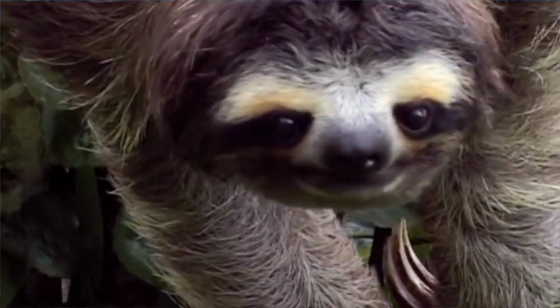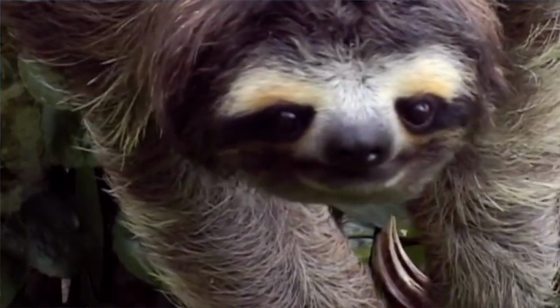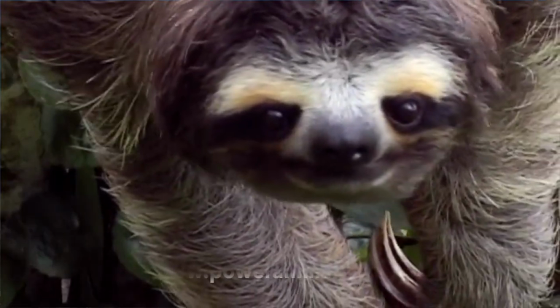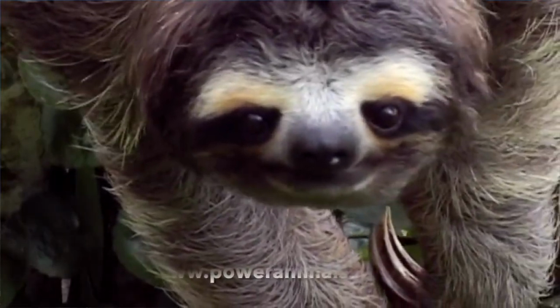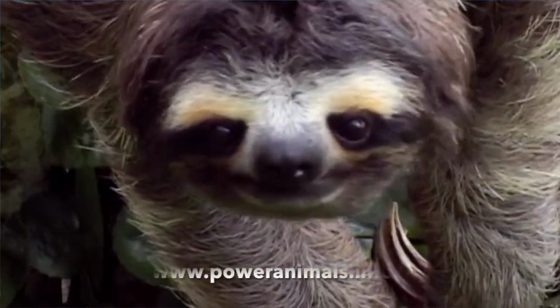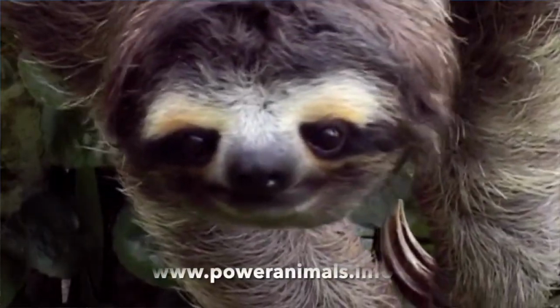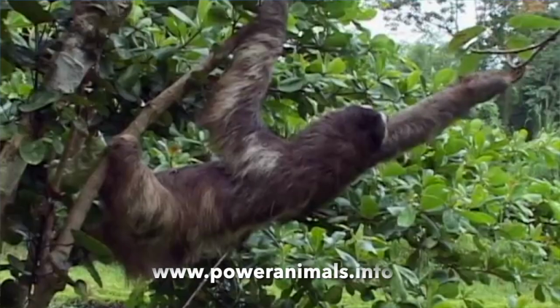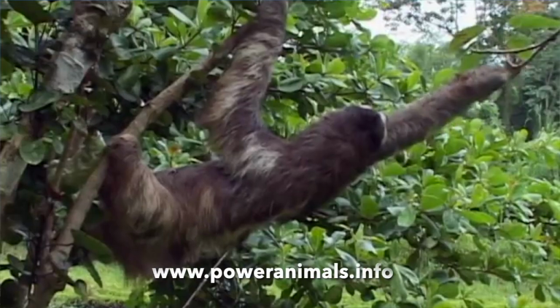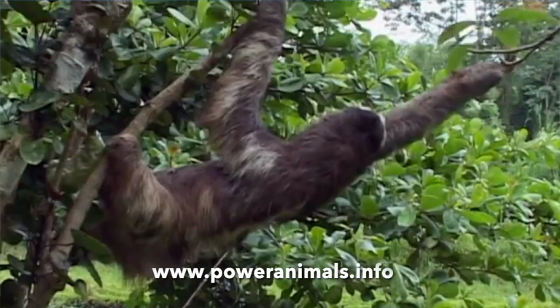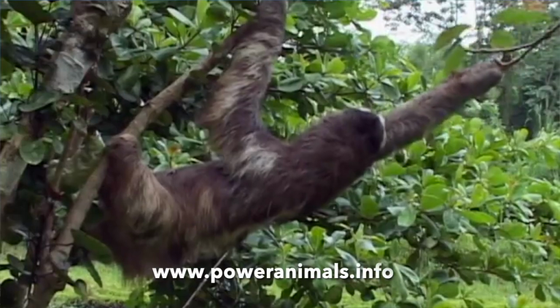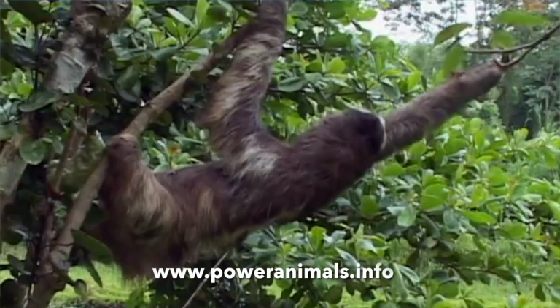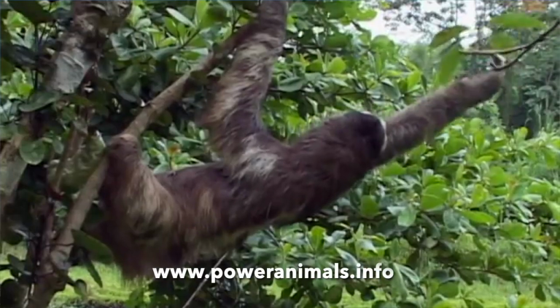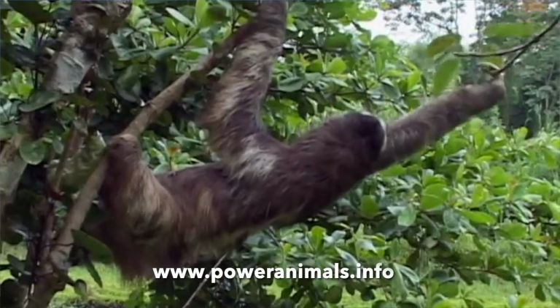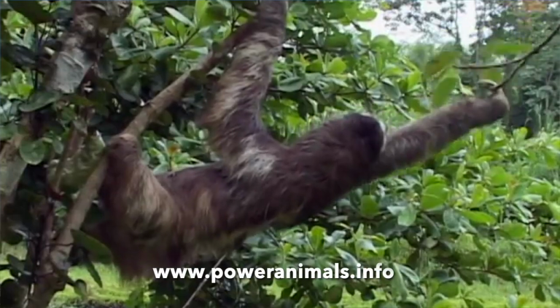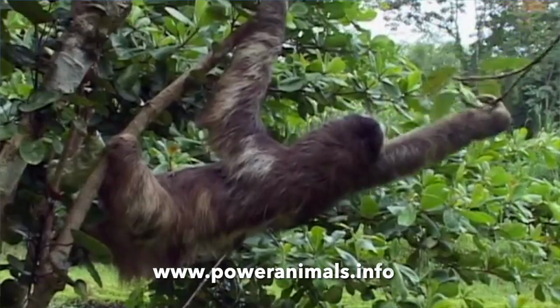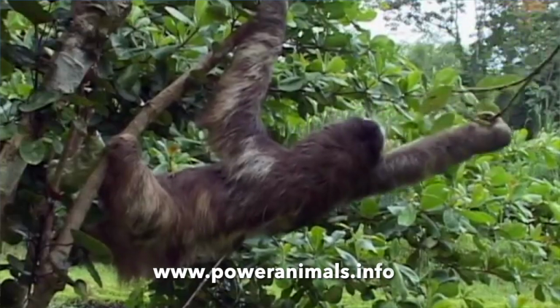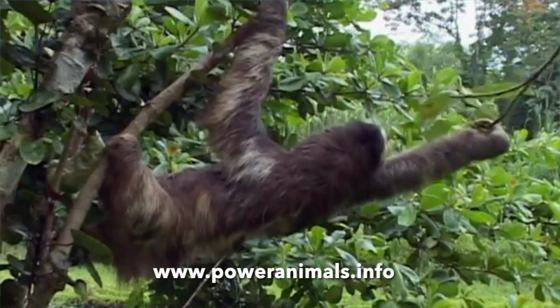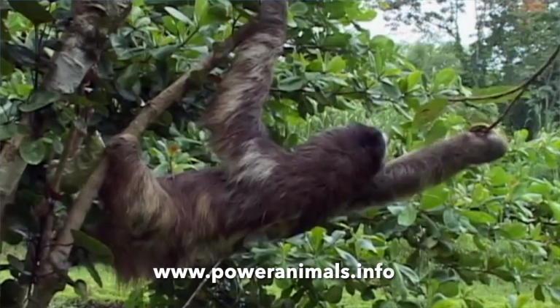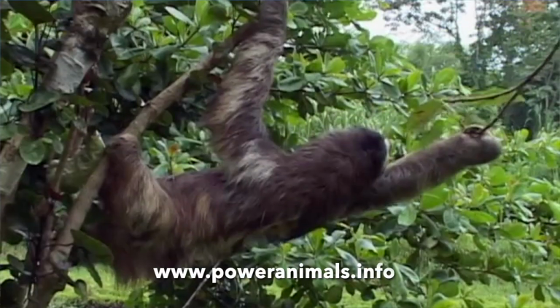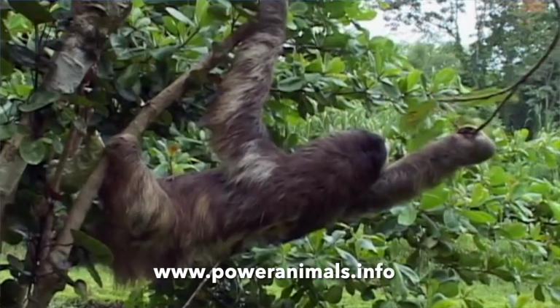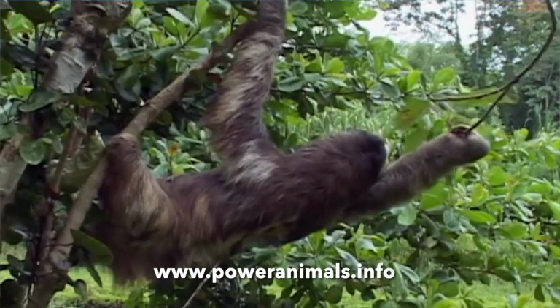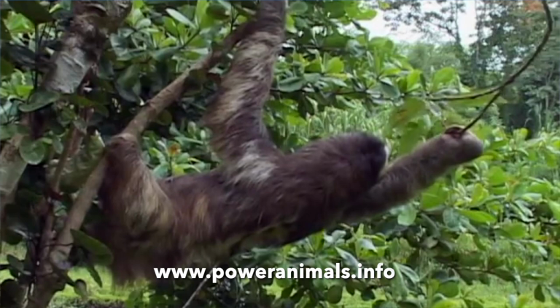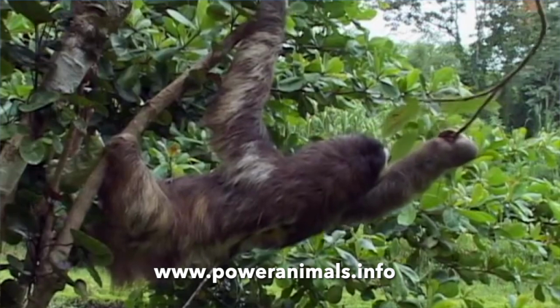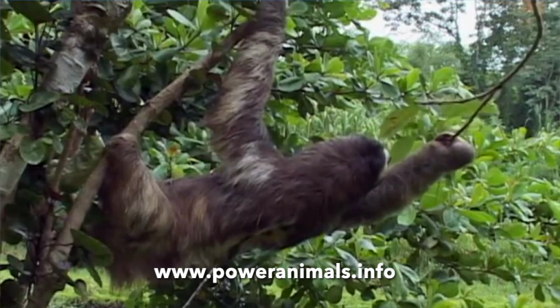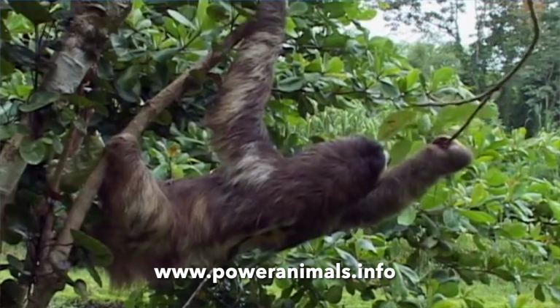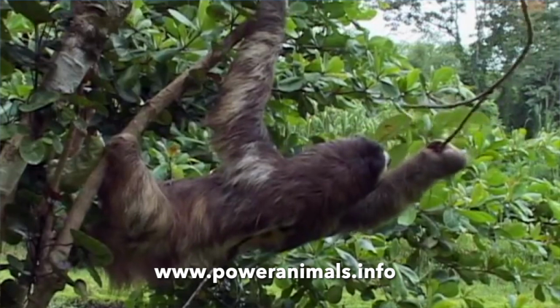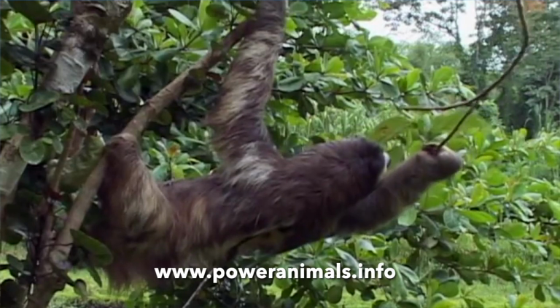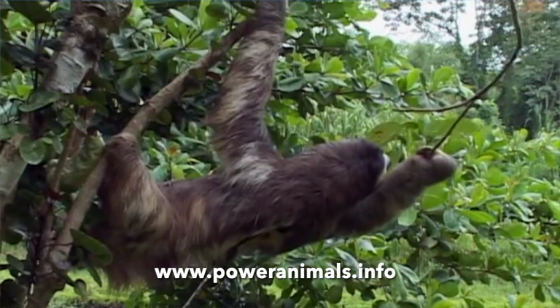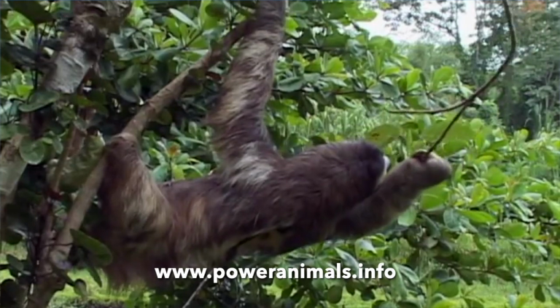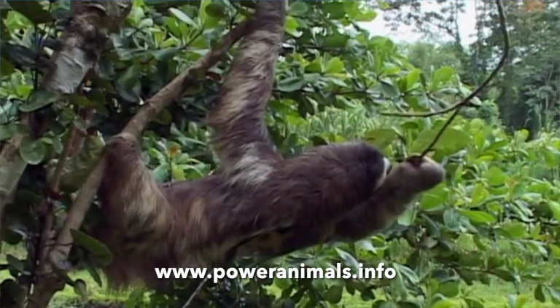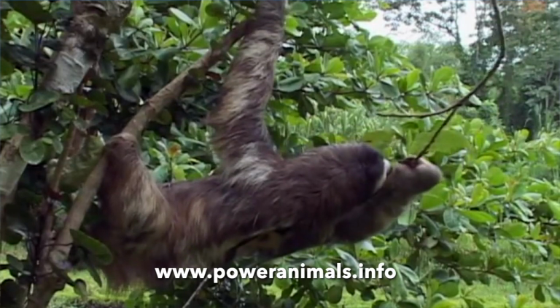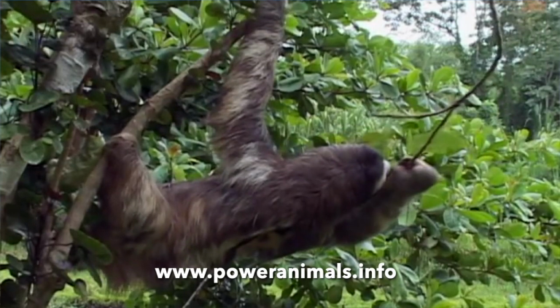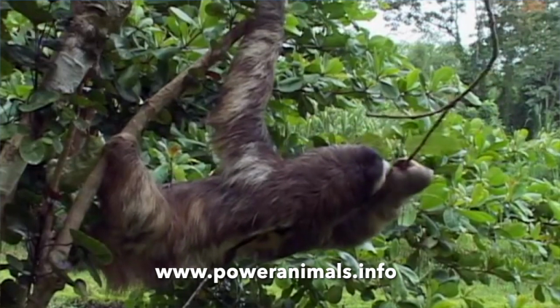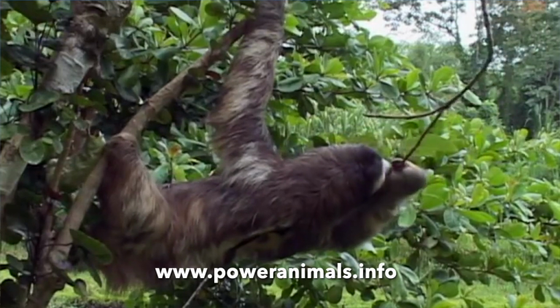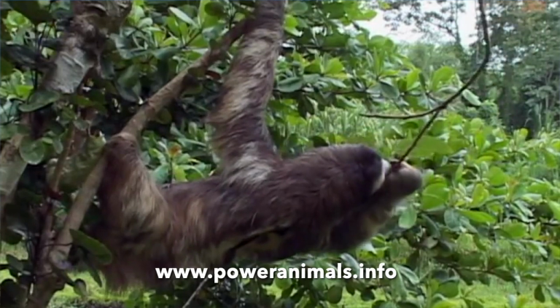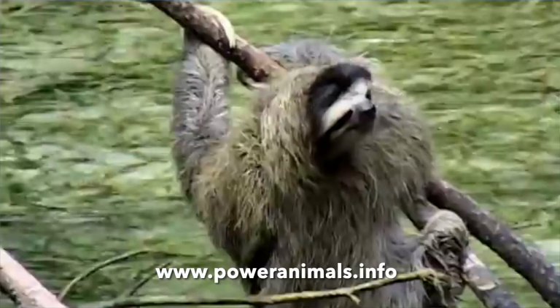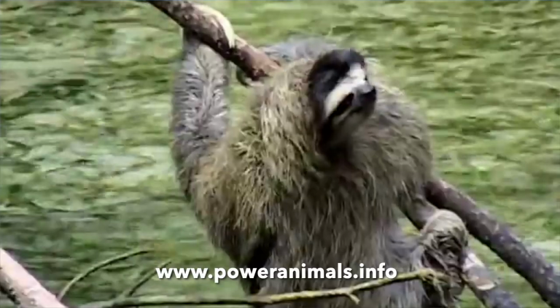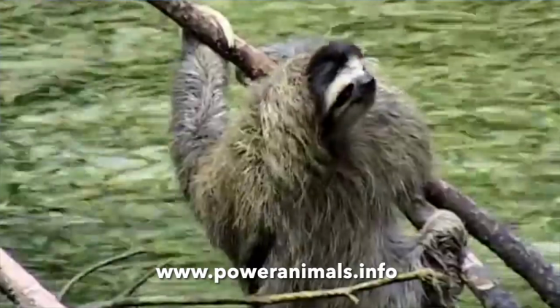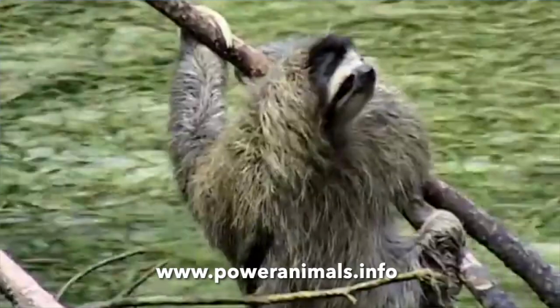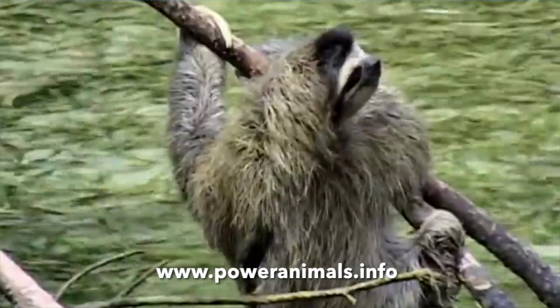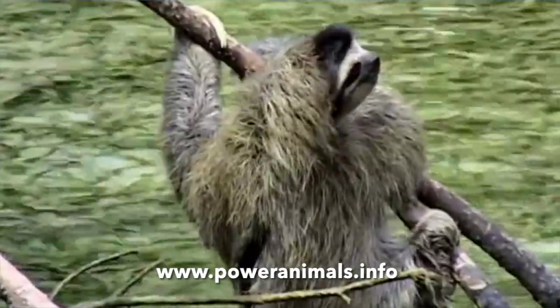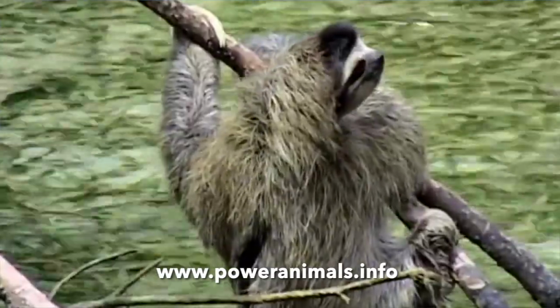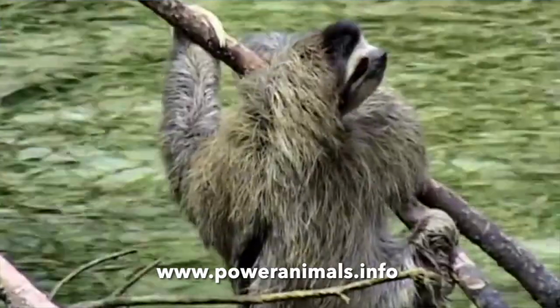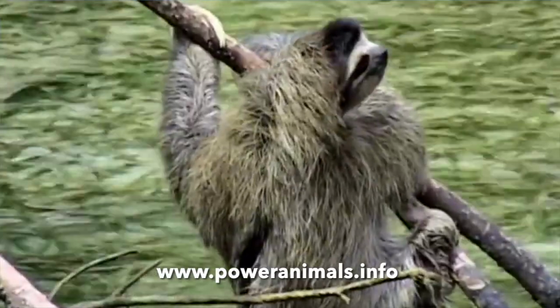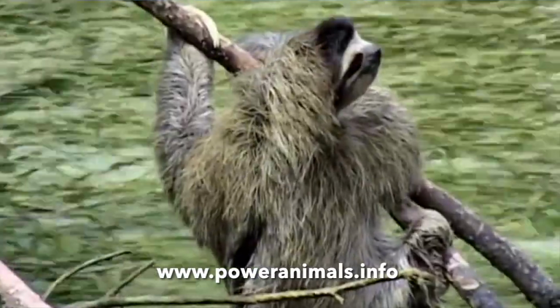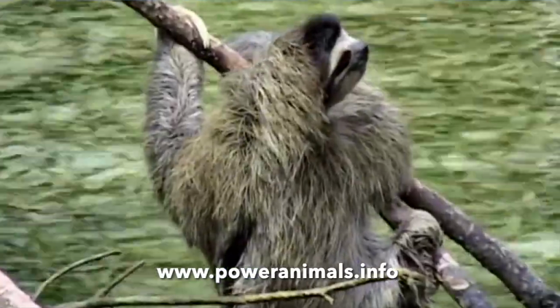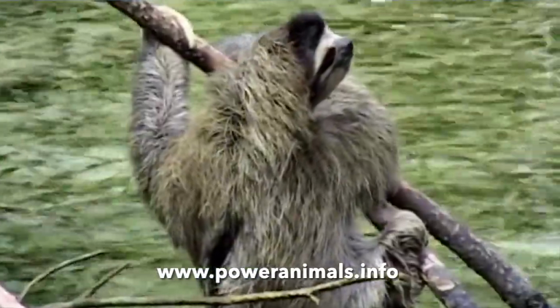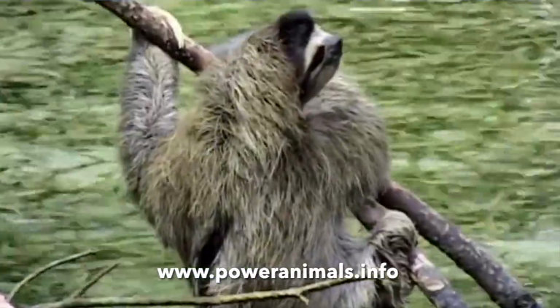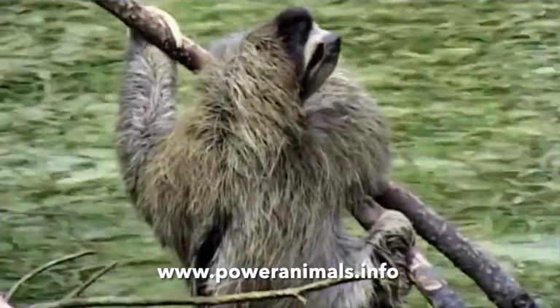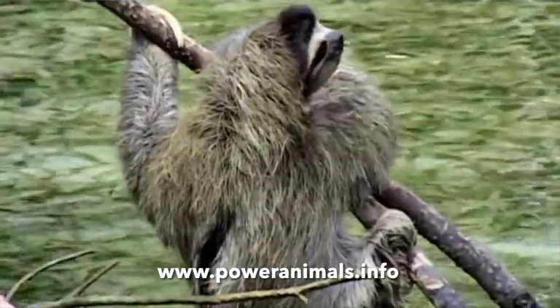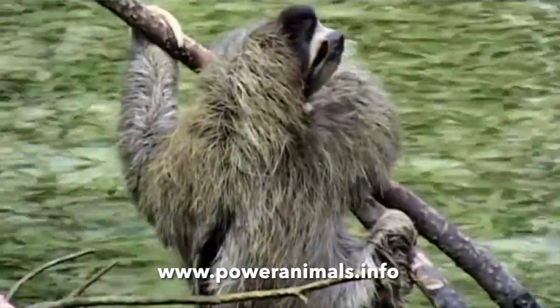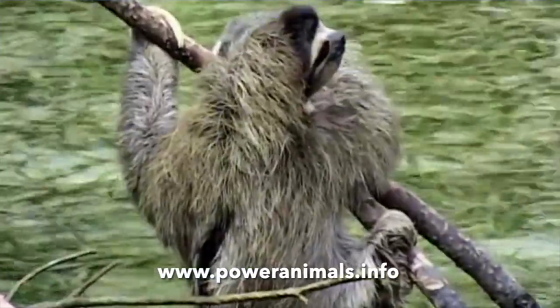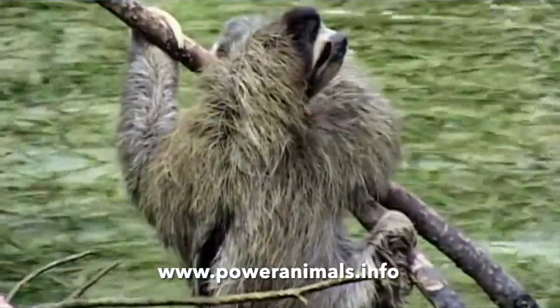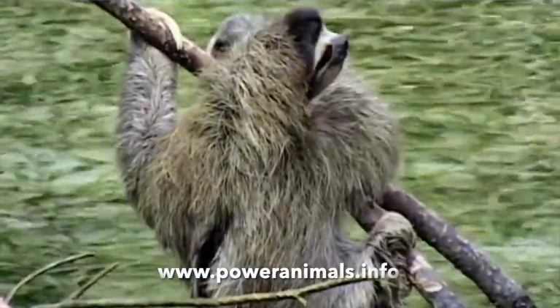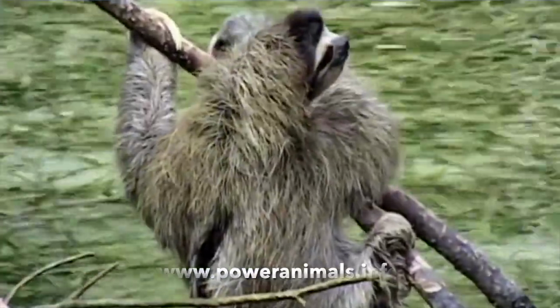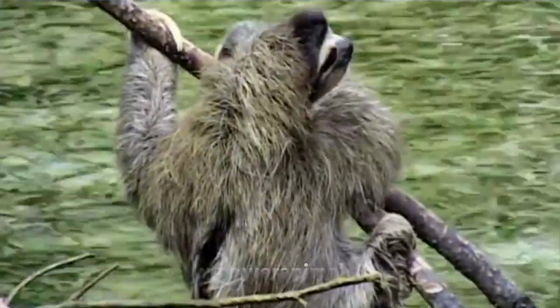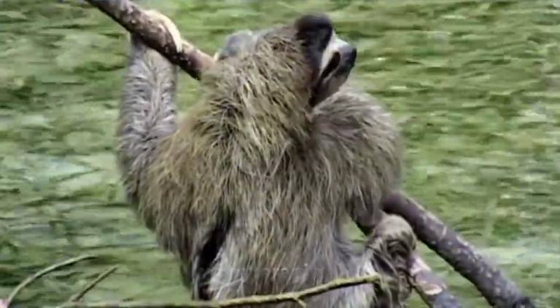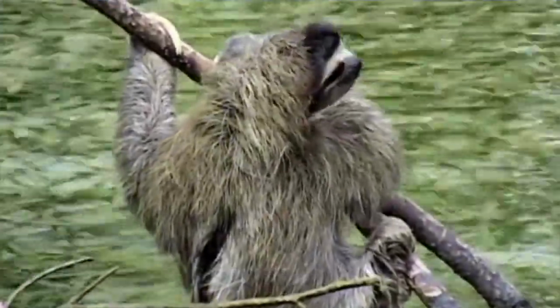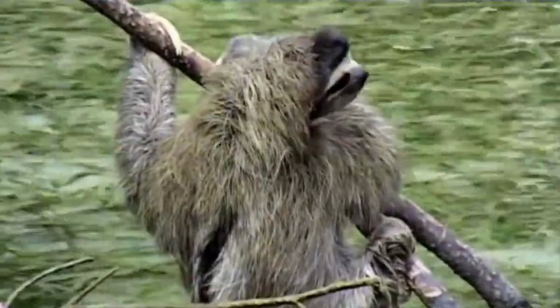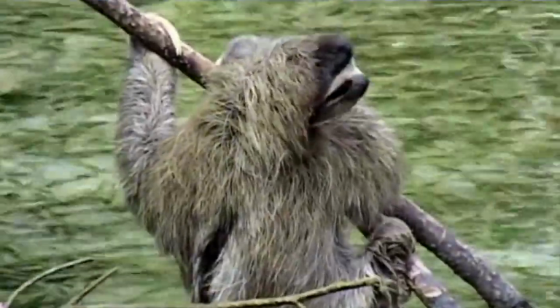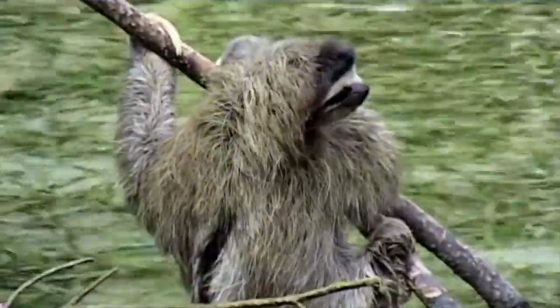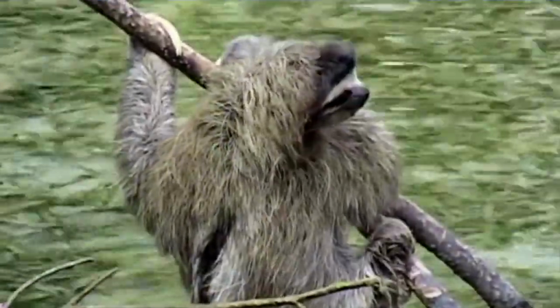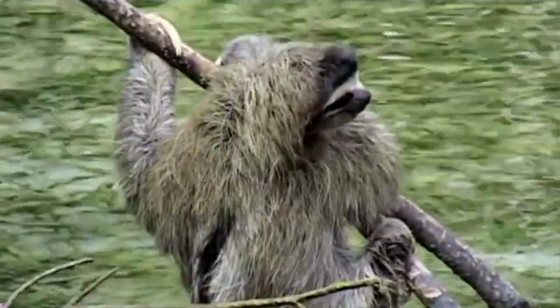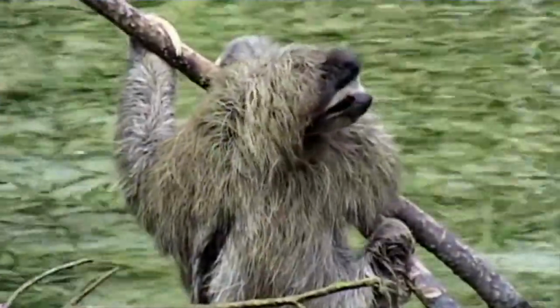Visit our website to learn how different power animals can help us in different ways. Thank you for watching and have a great day.